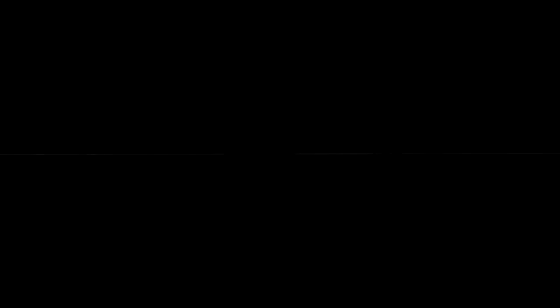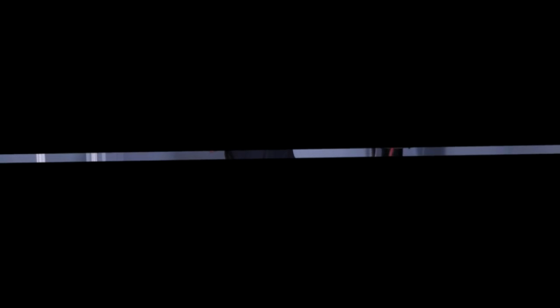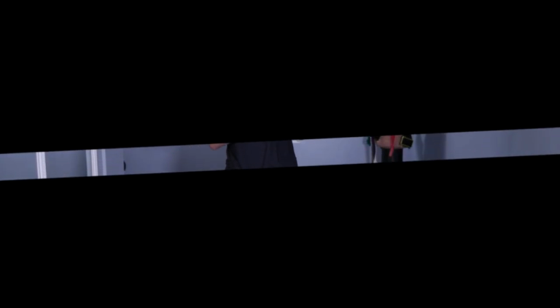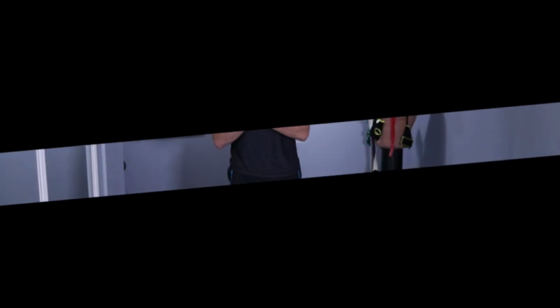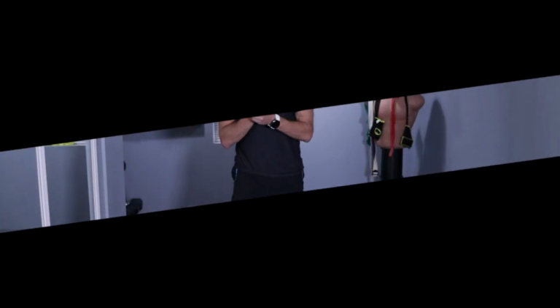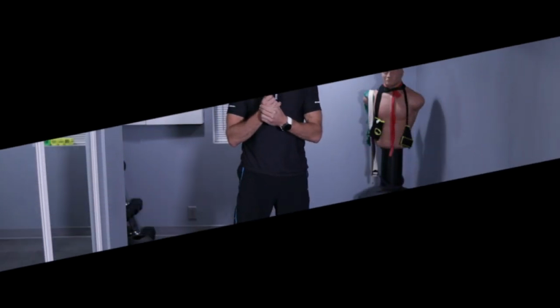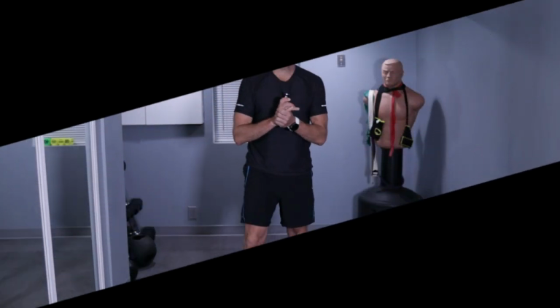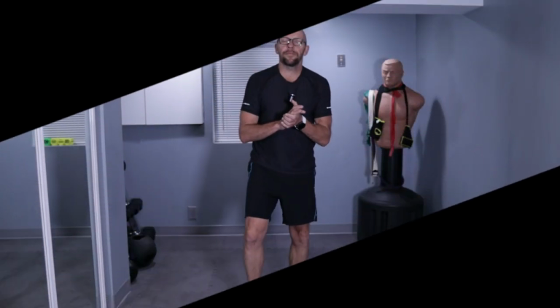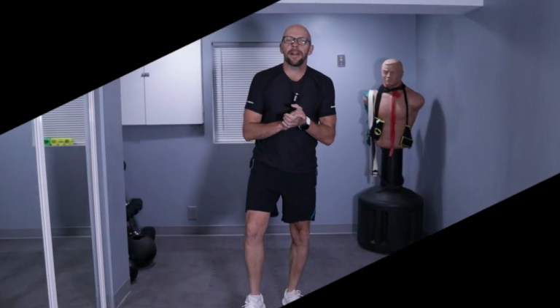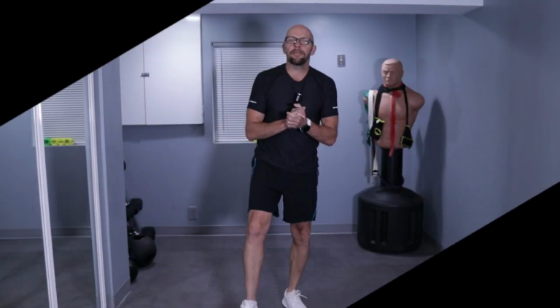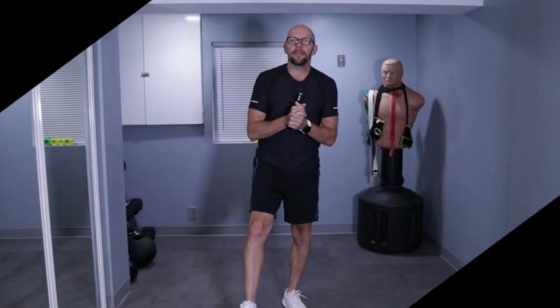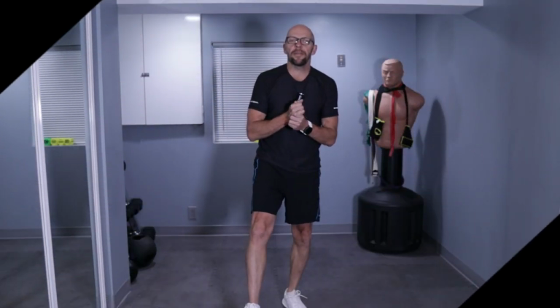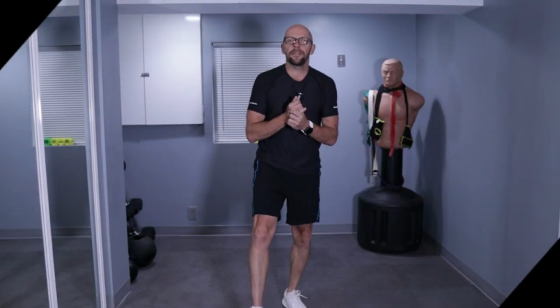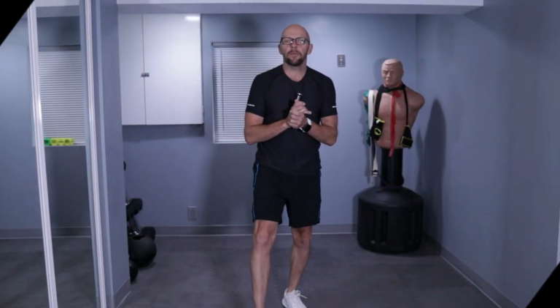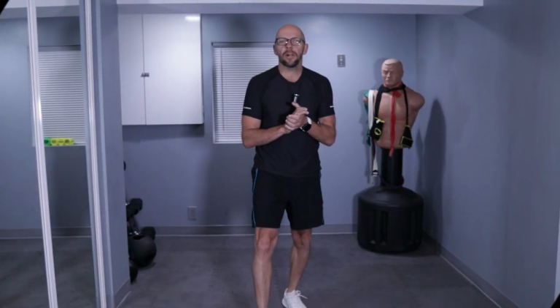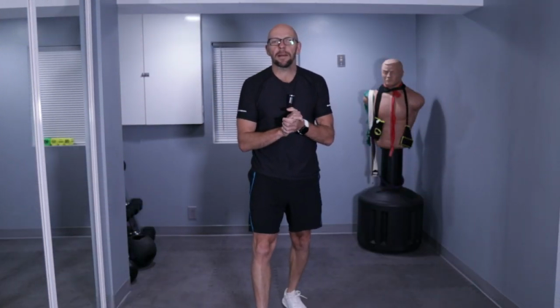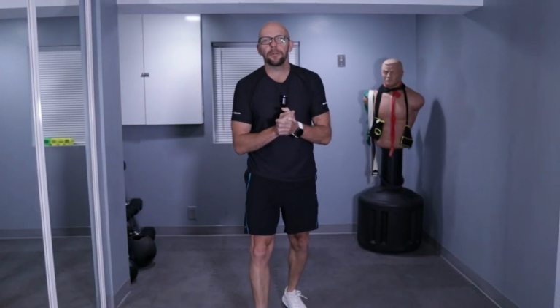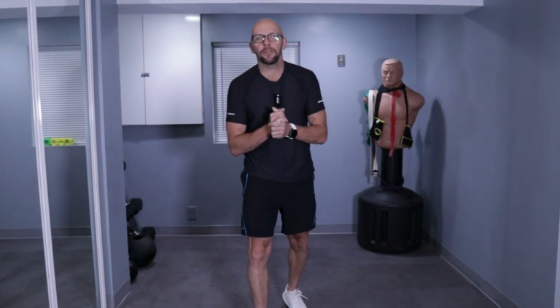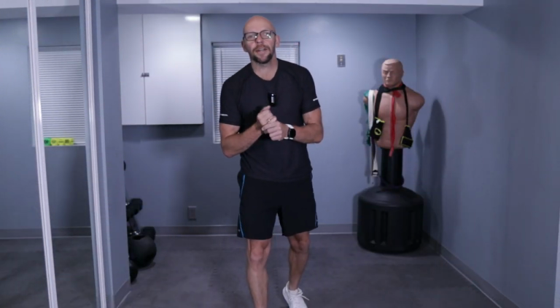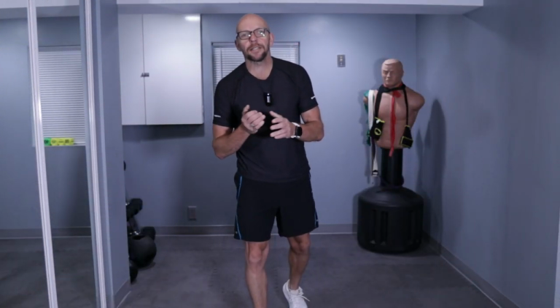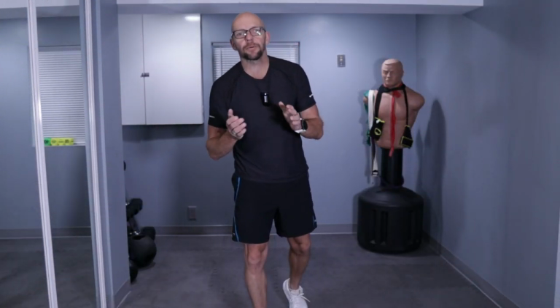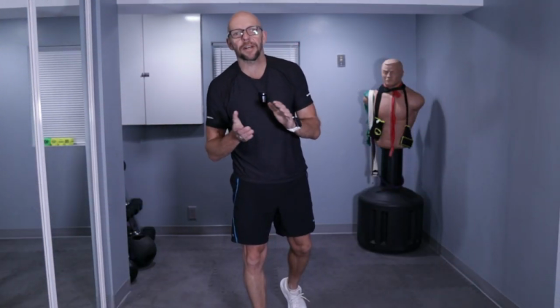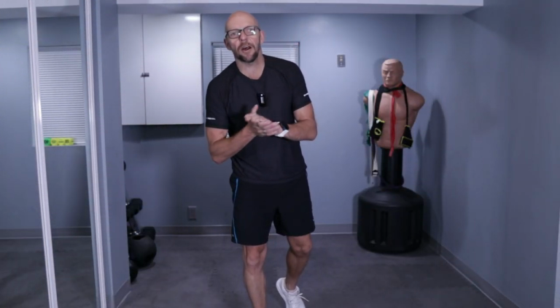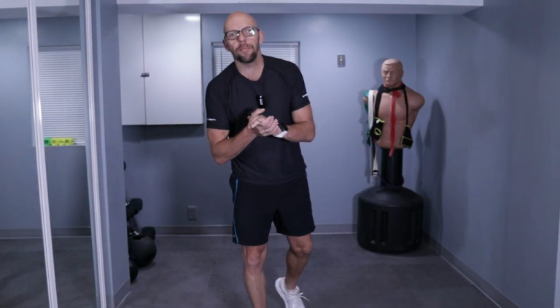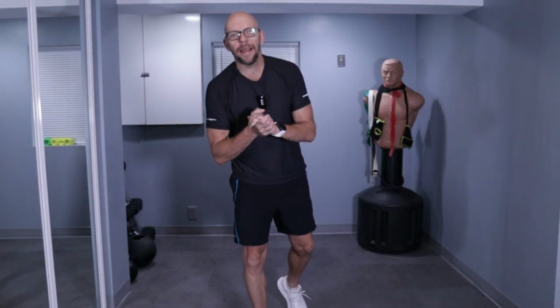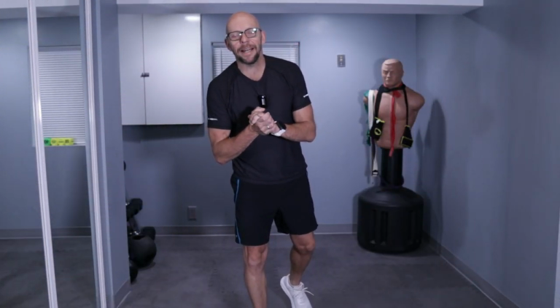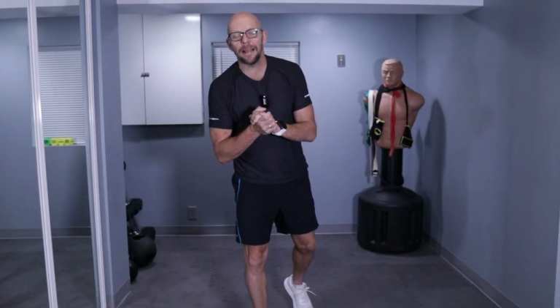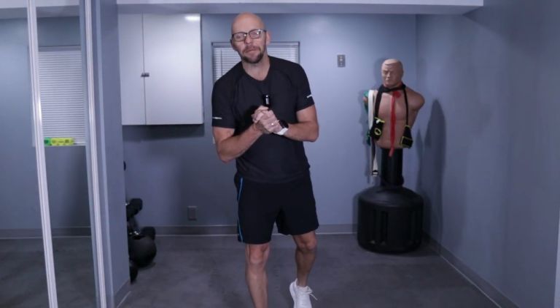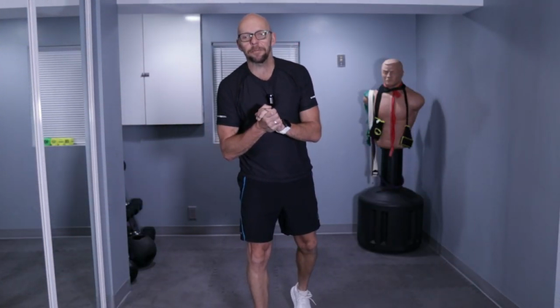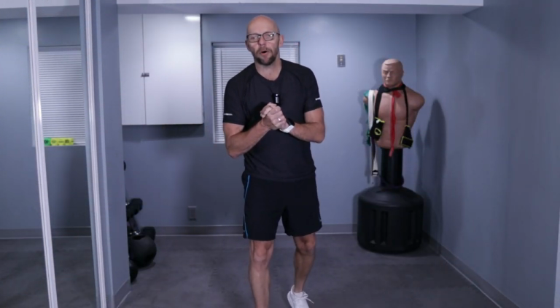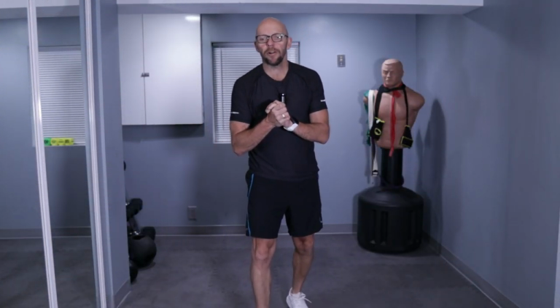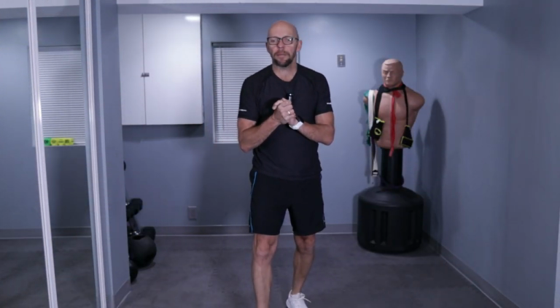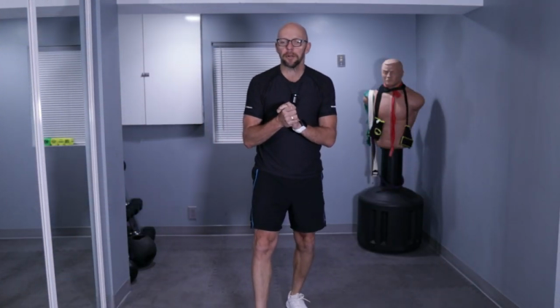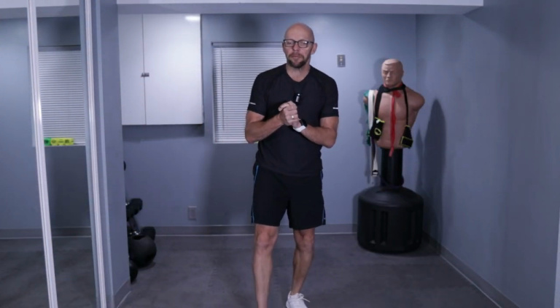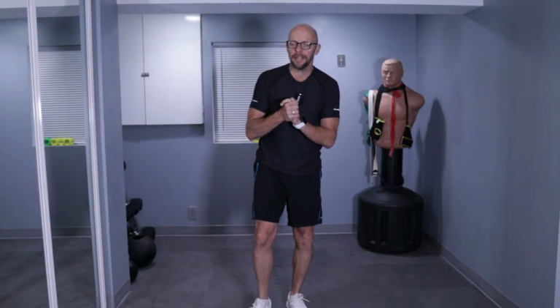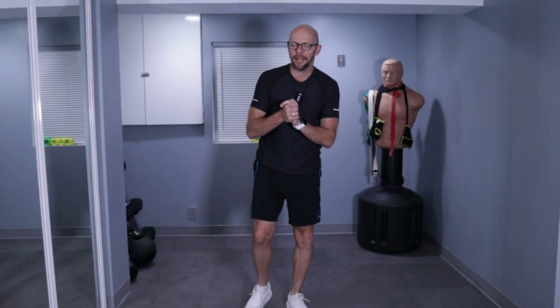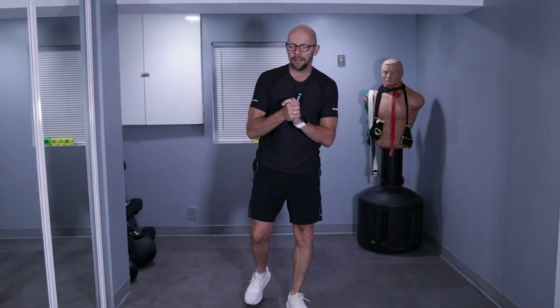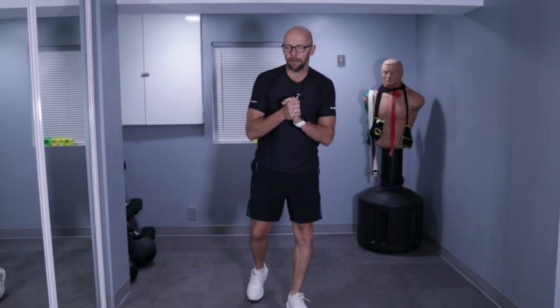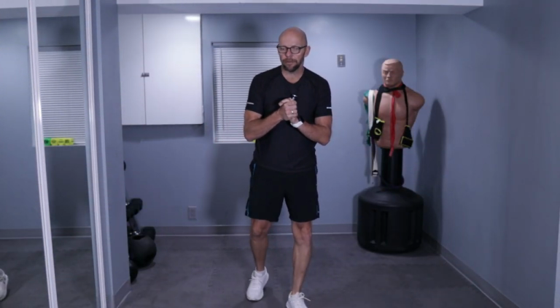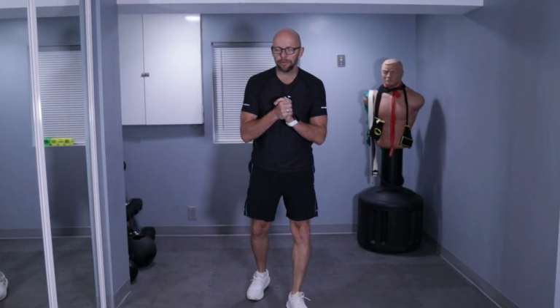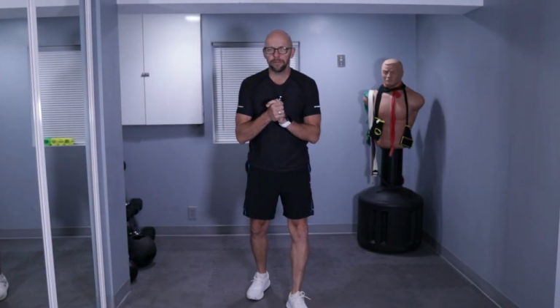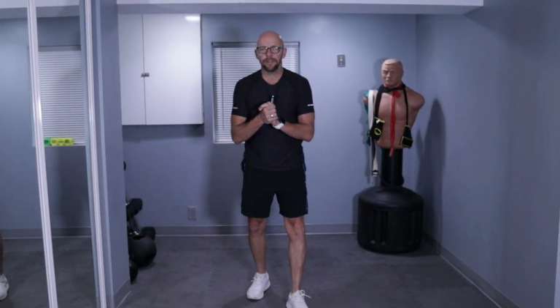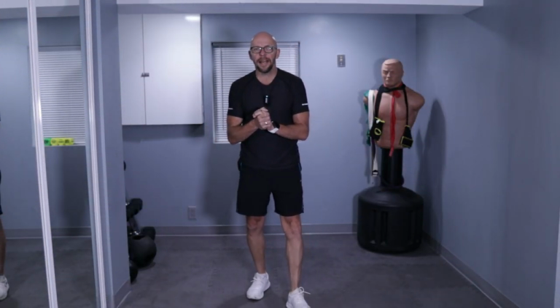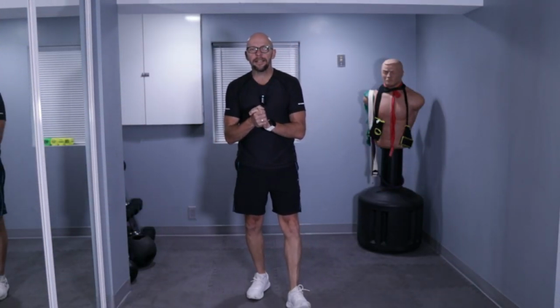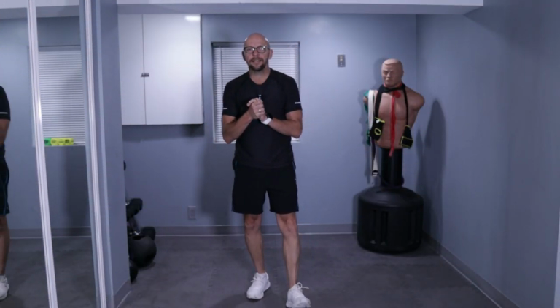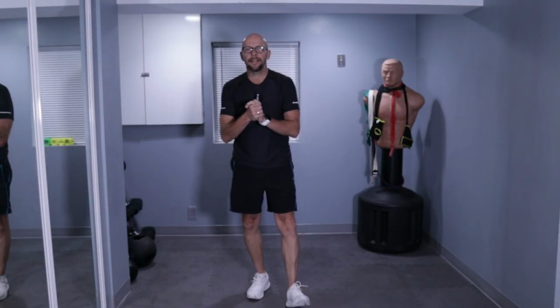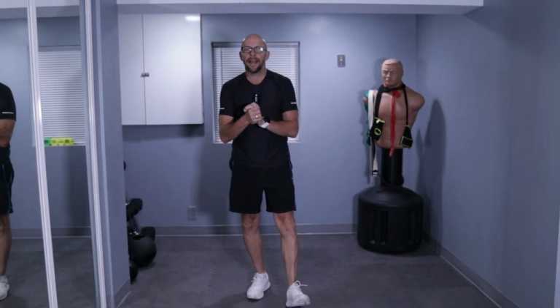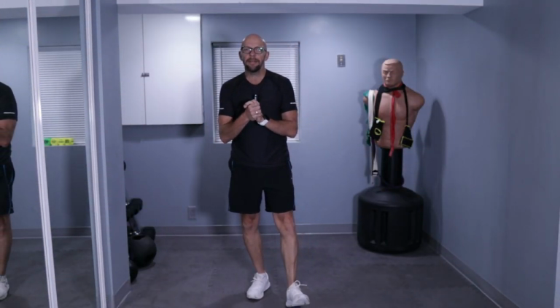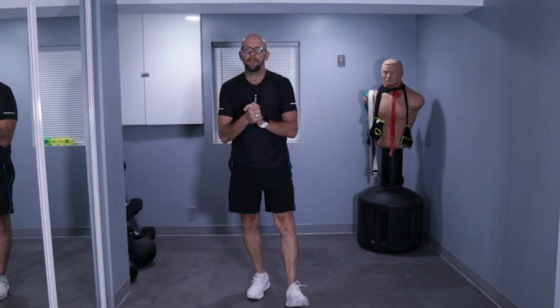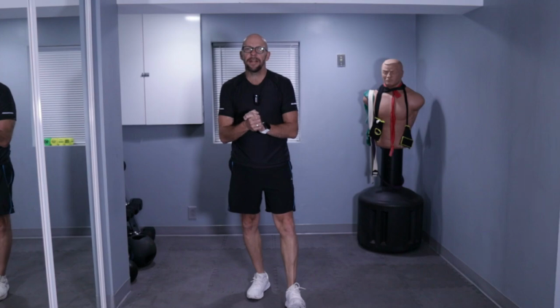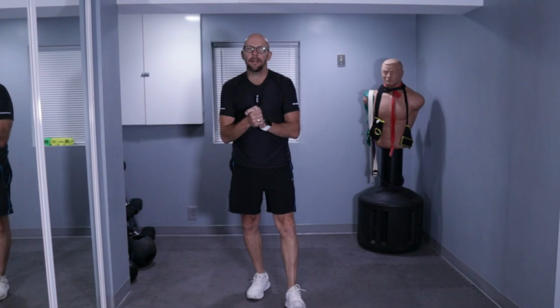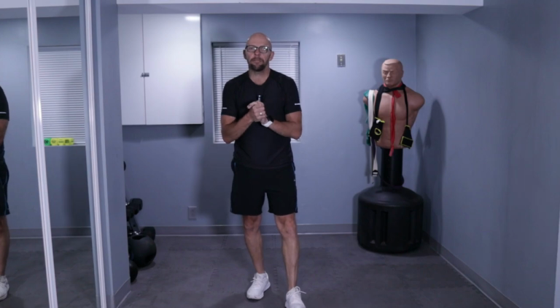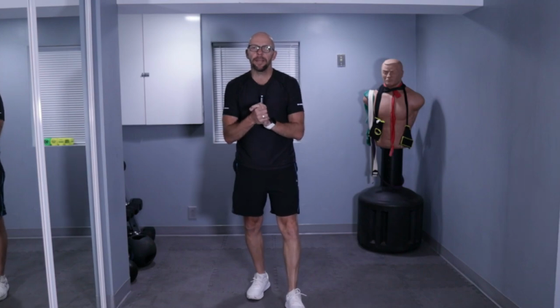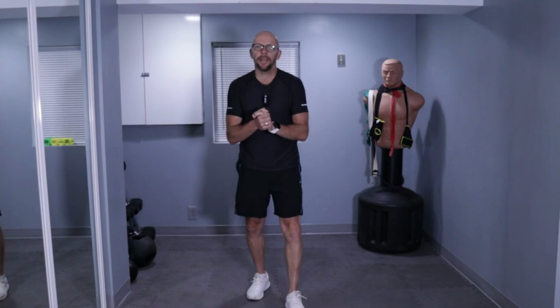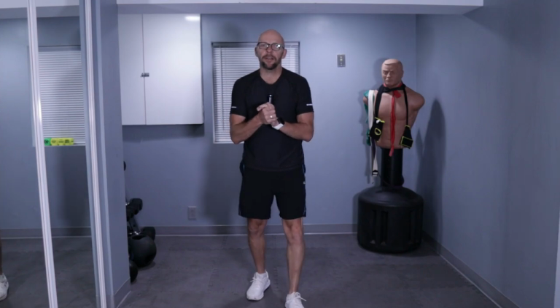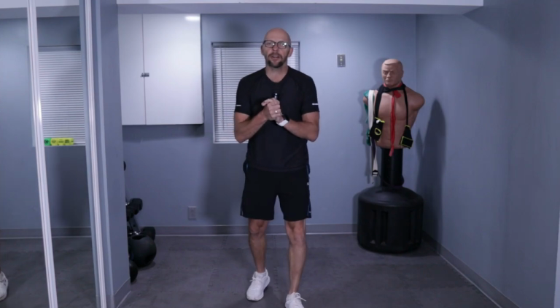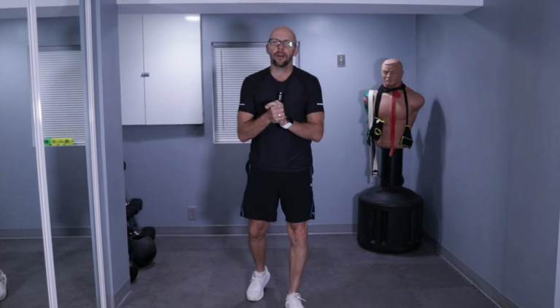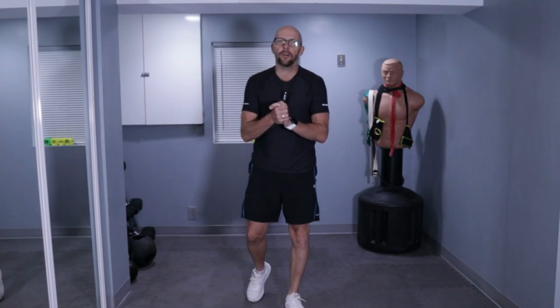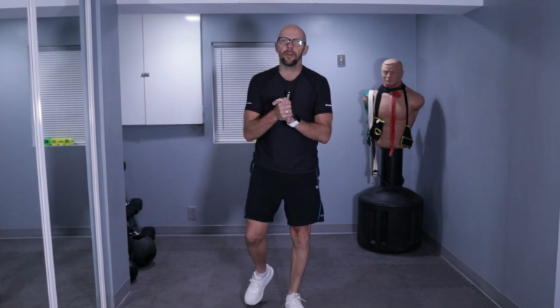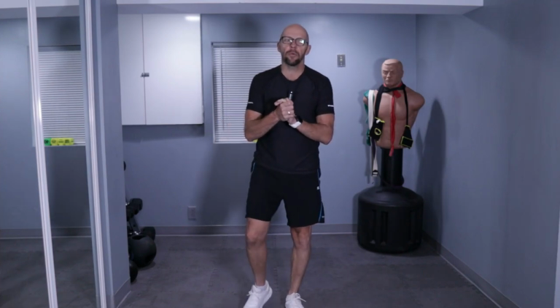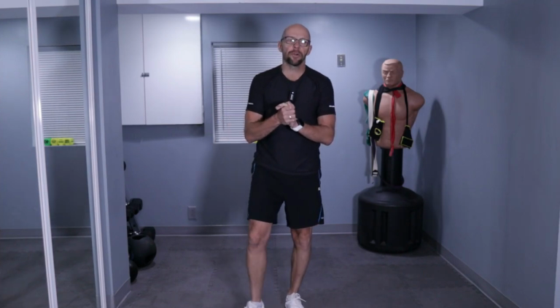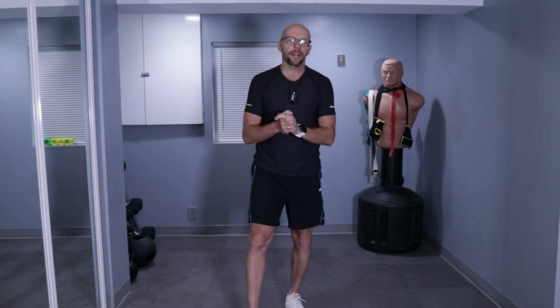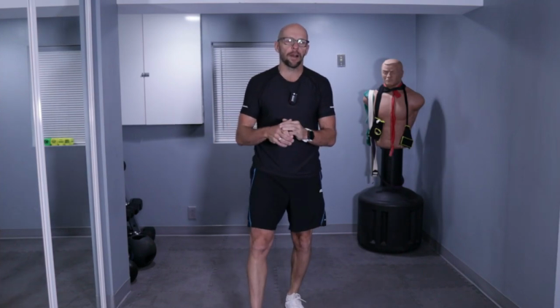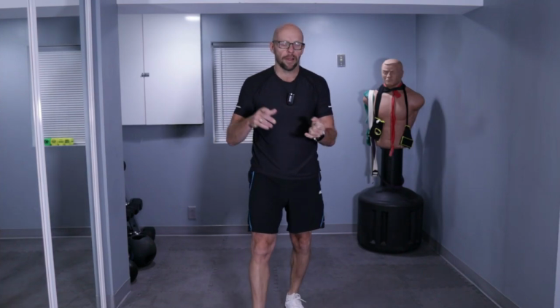Hey guys, welcome back to Fit After 50. Welcome to today's workout. My name is Paul and I'm going to be taking you through today's 10-minute beginner cardio workout.